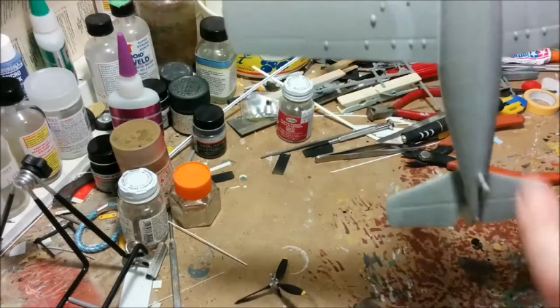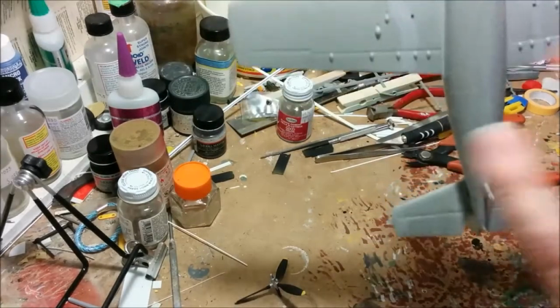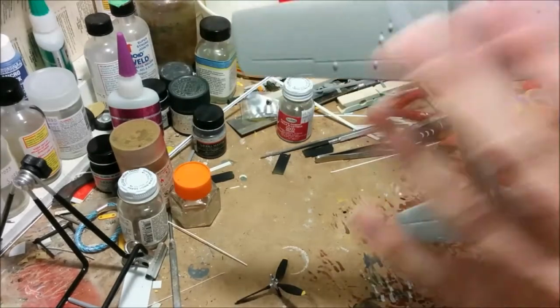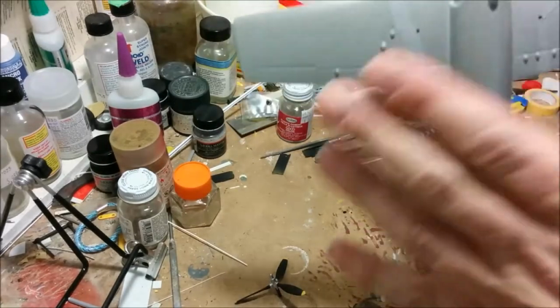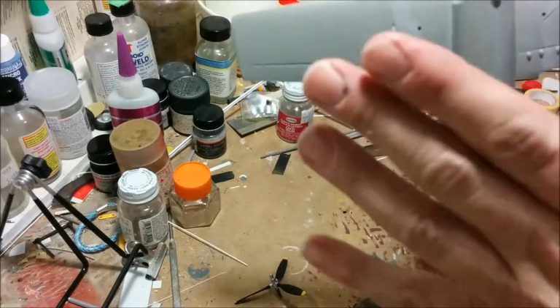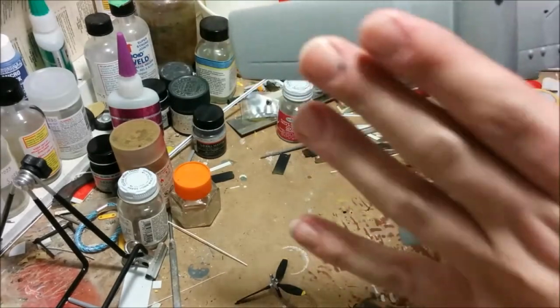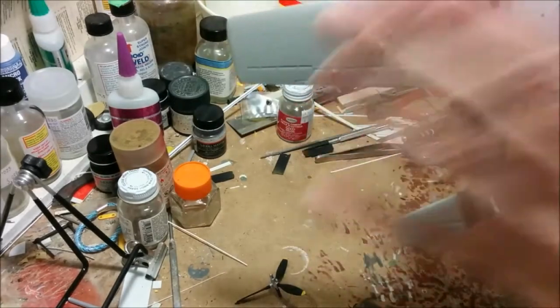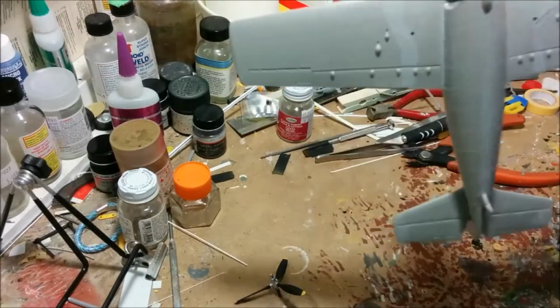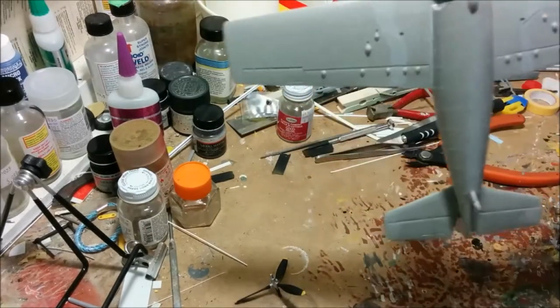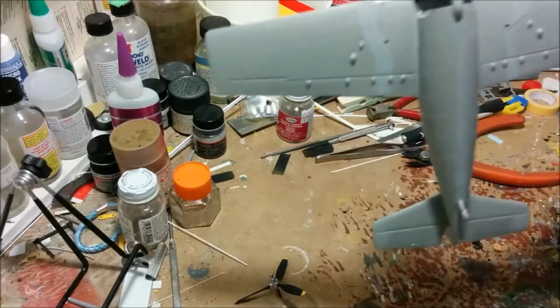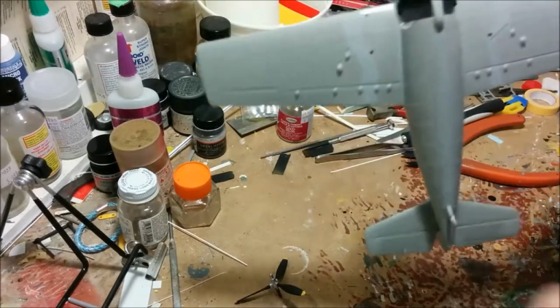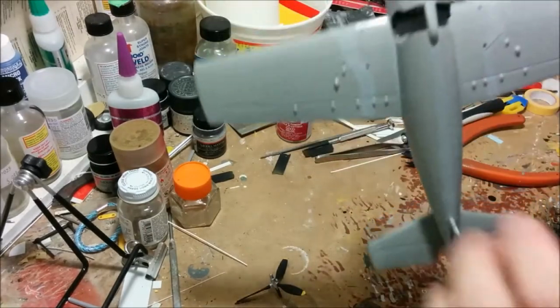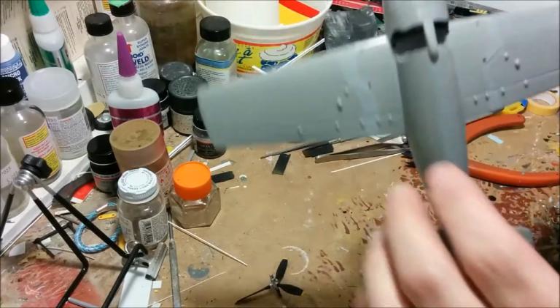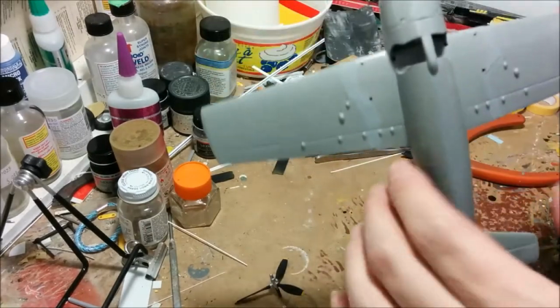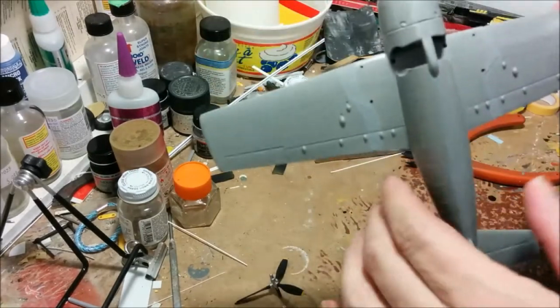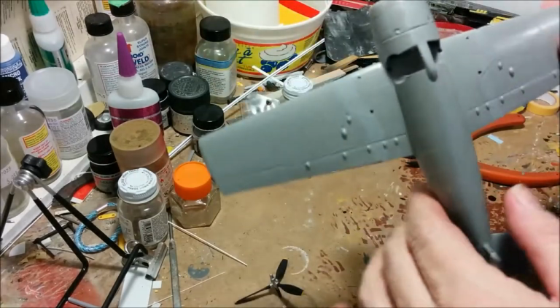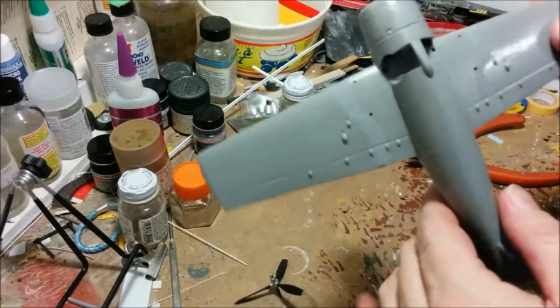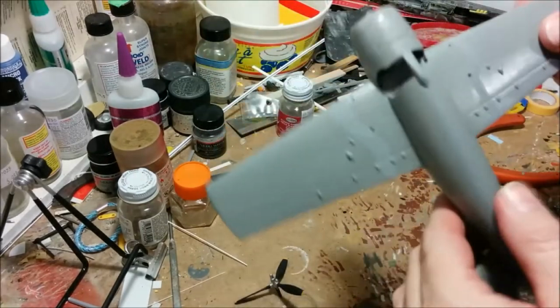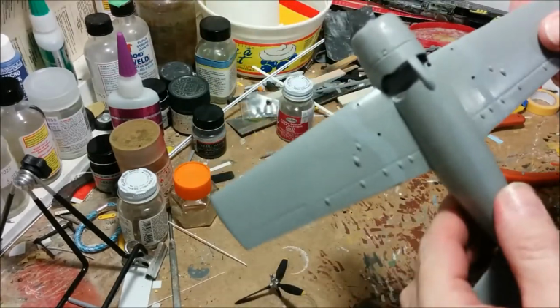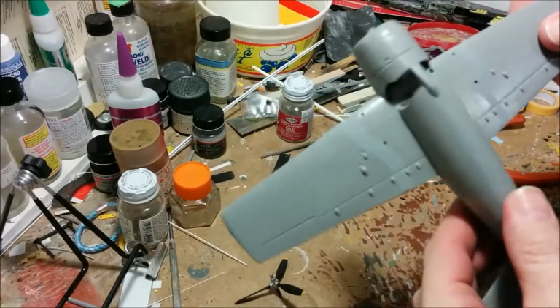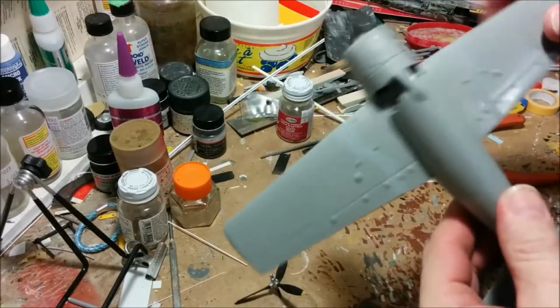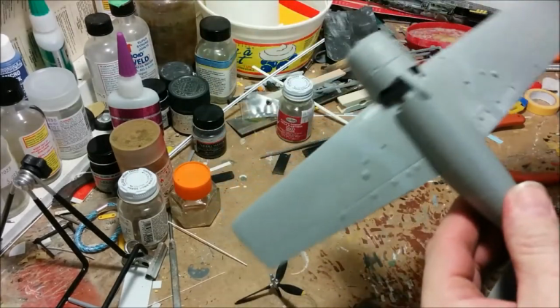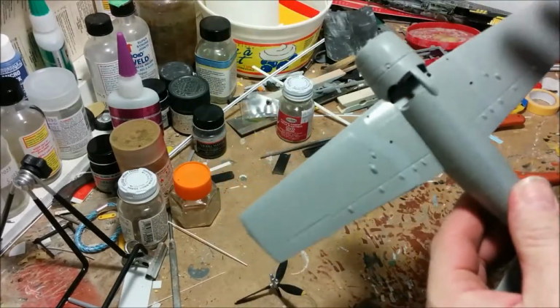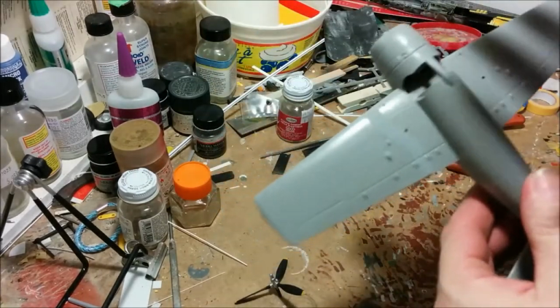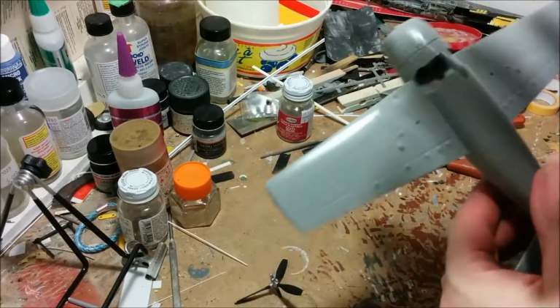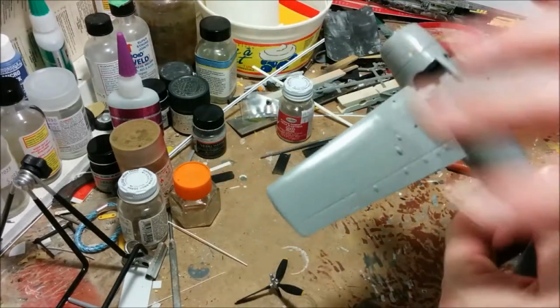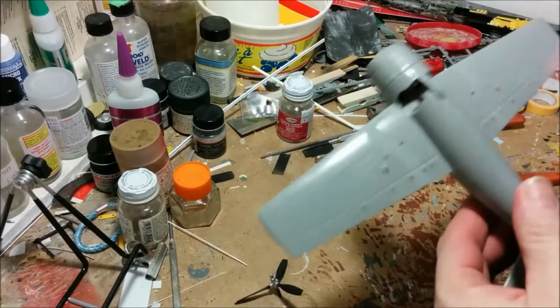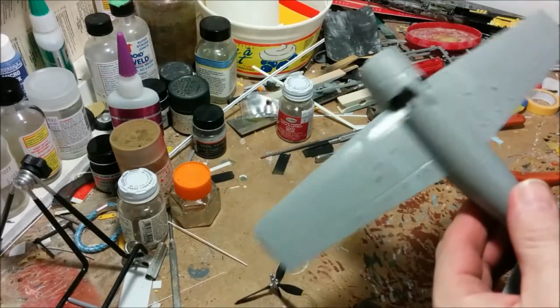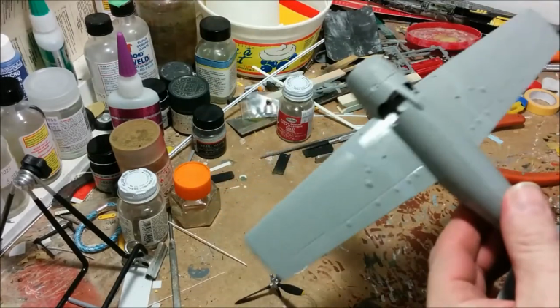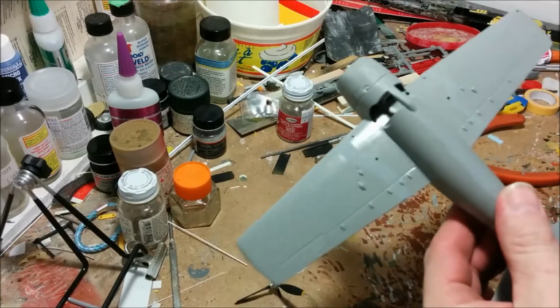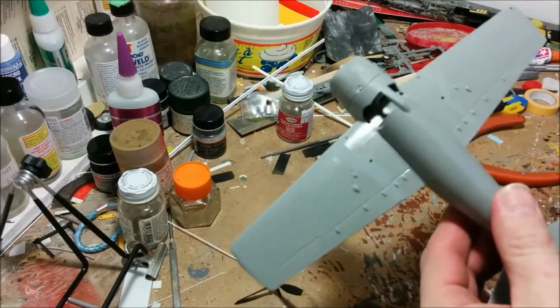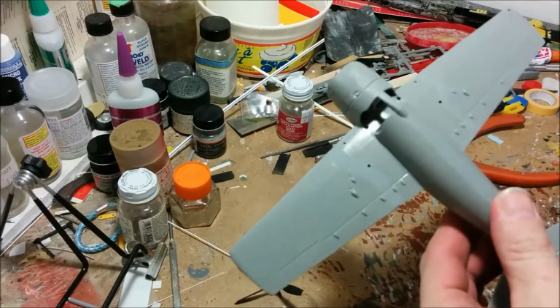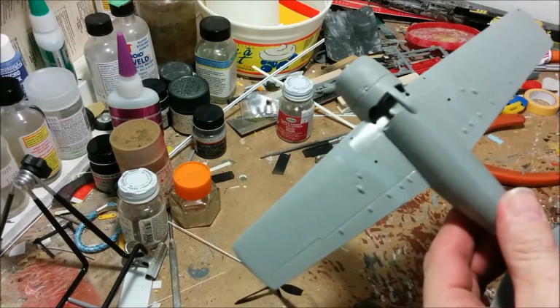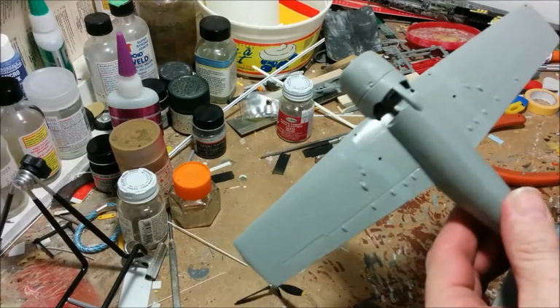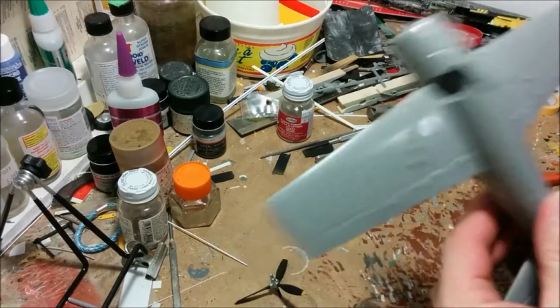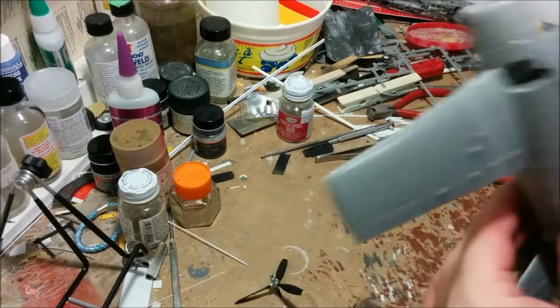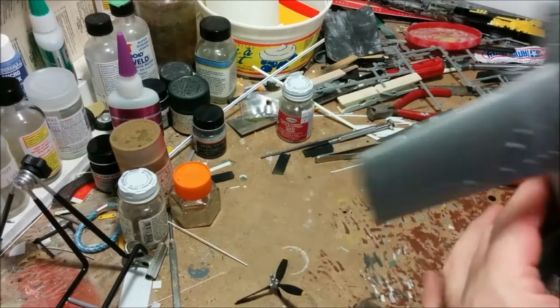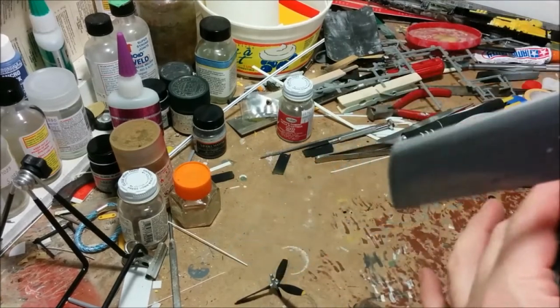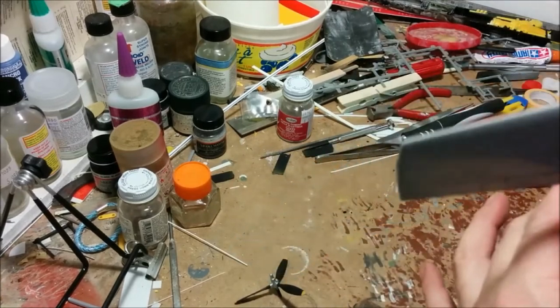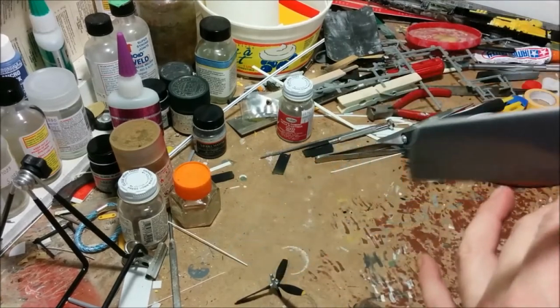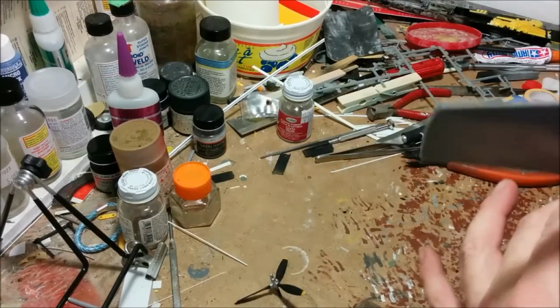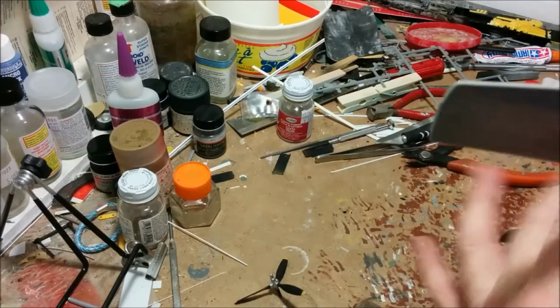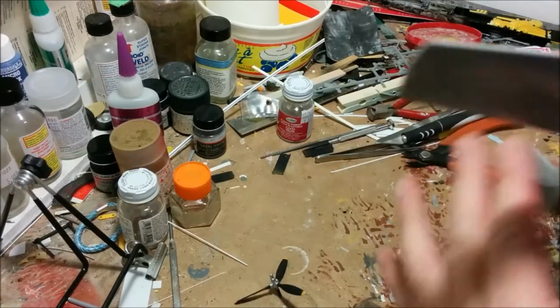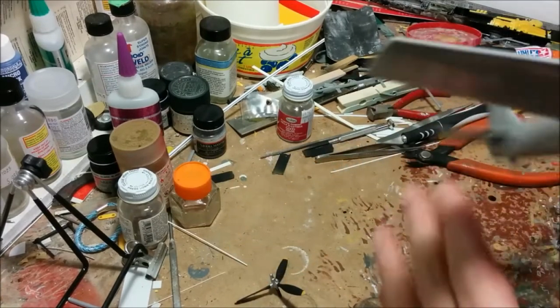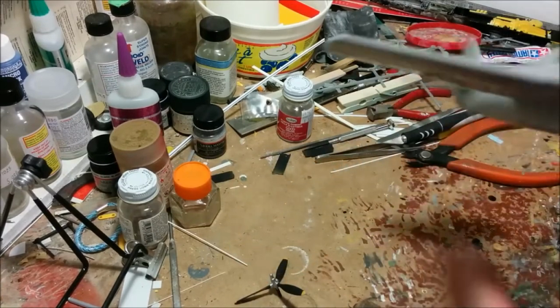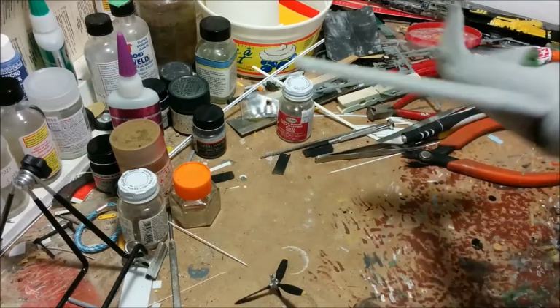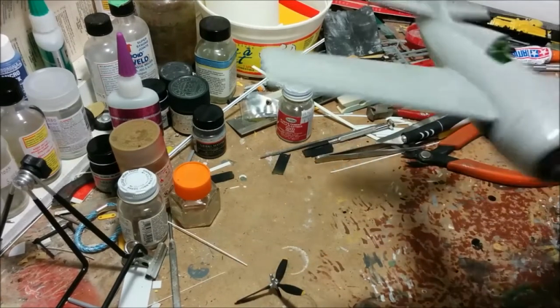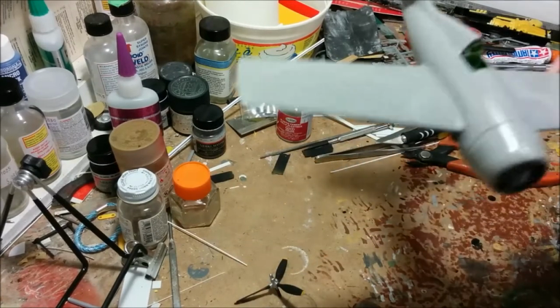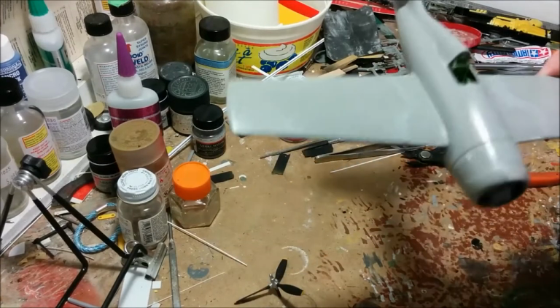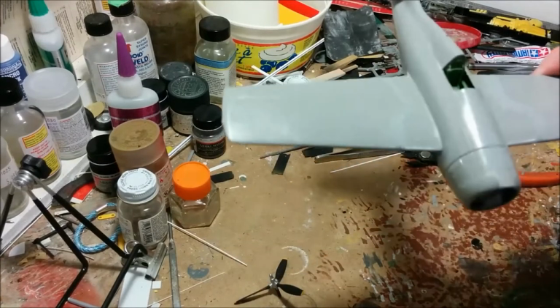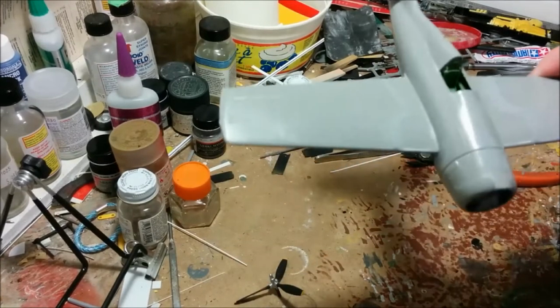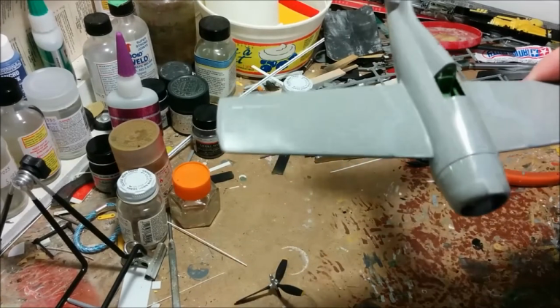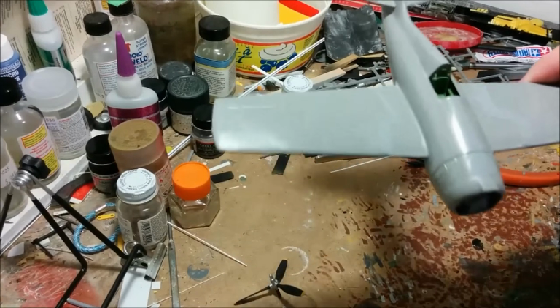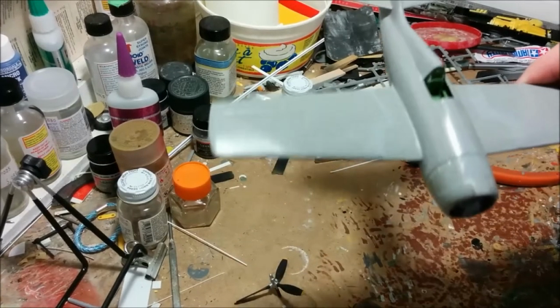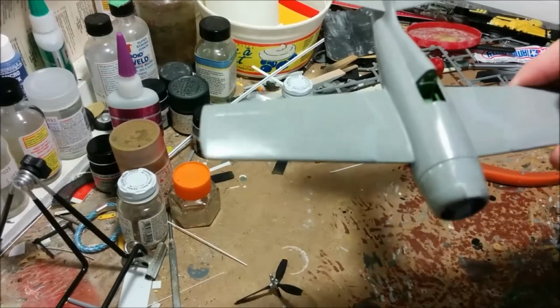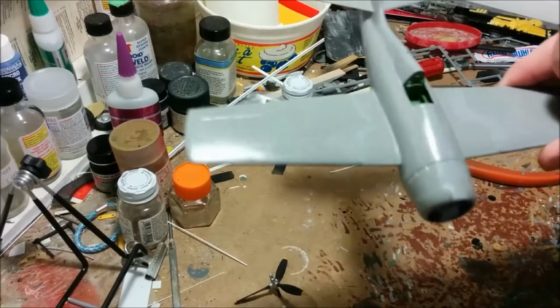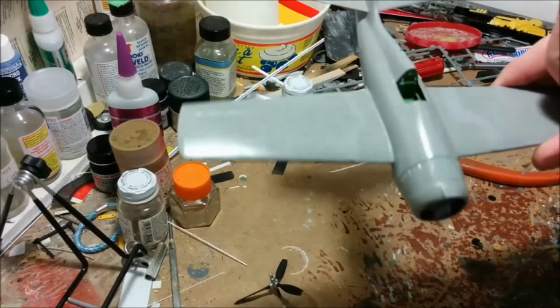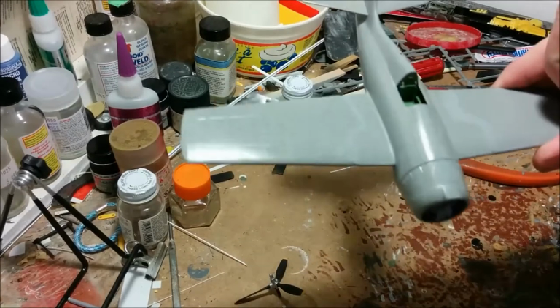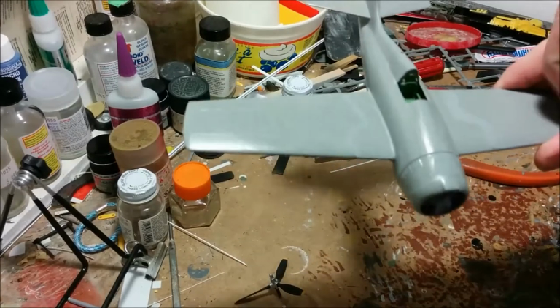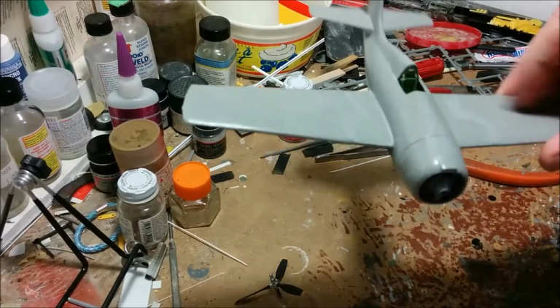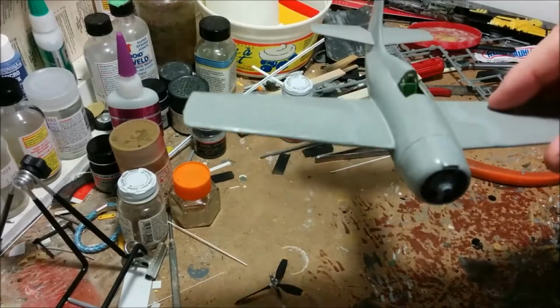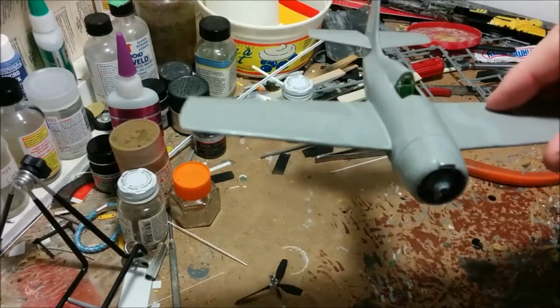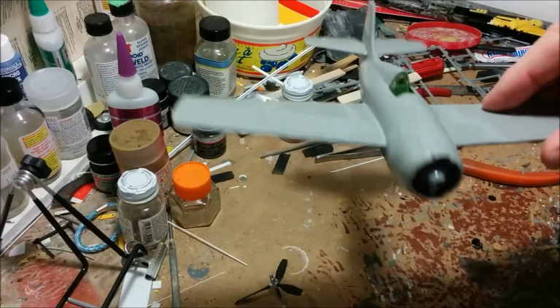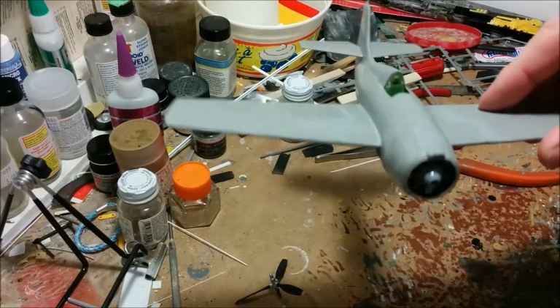I think our next step is going to be to do most of the main painting on the plane before I move on to the landing gear.